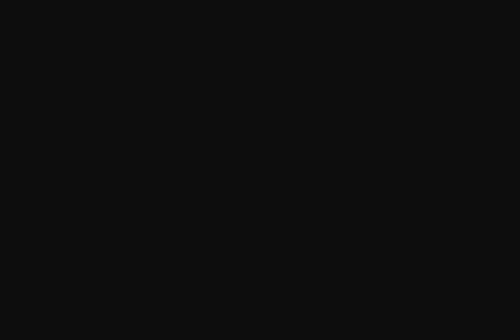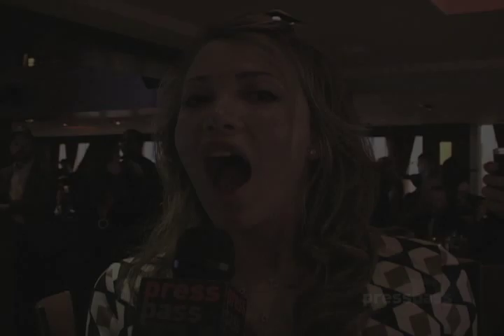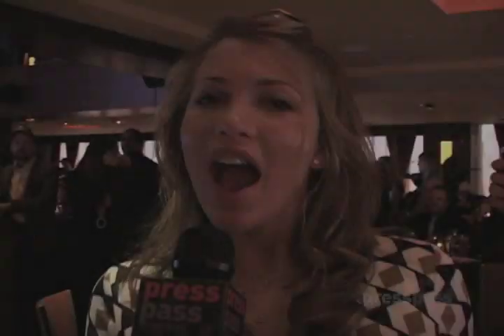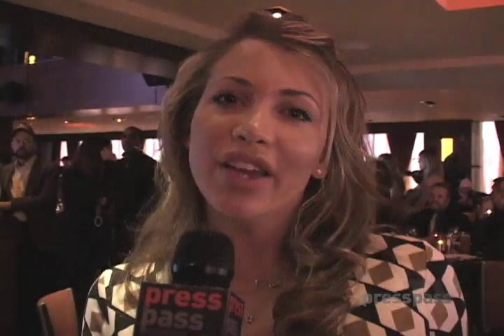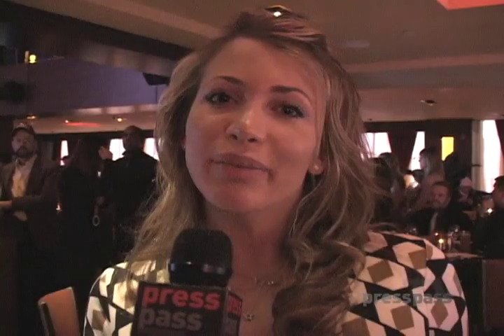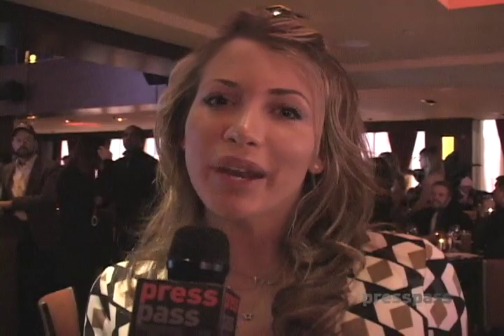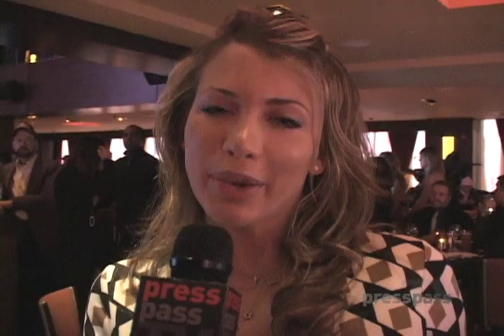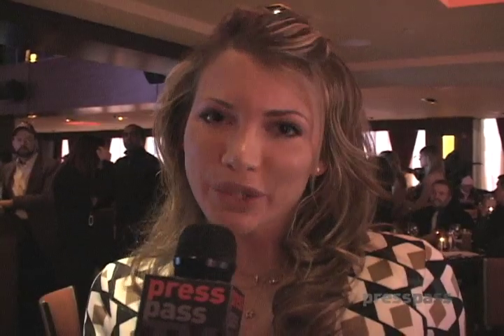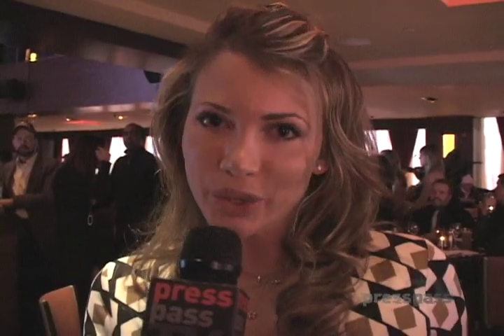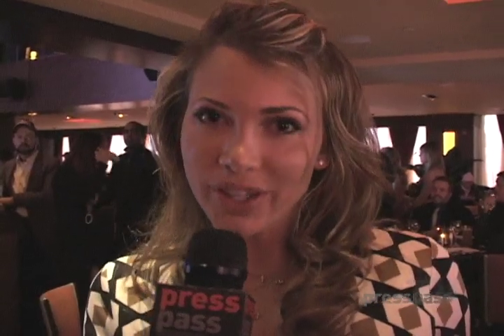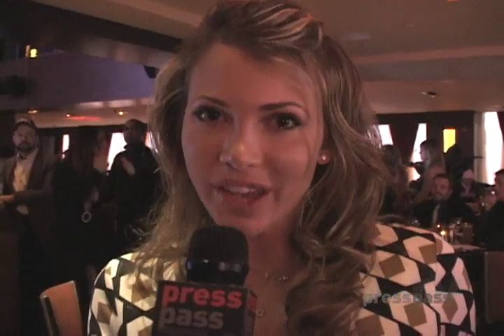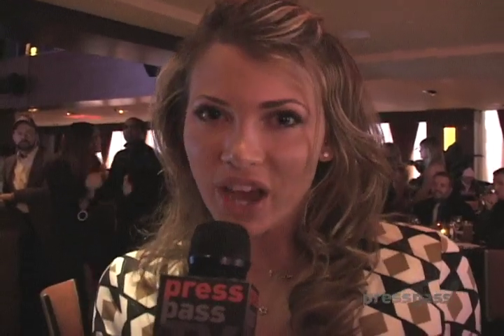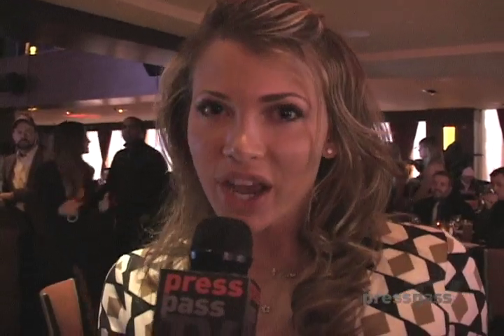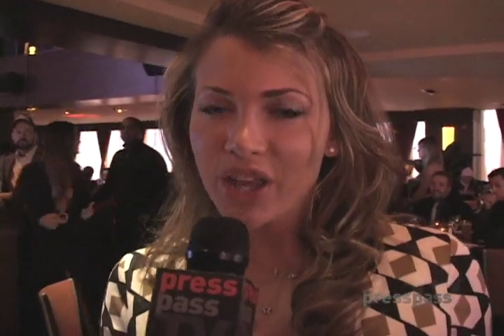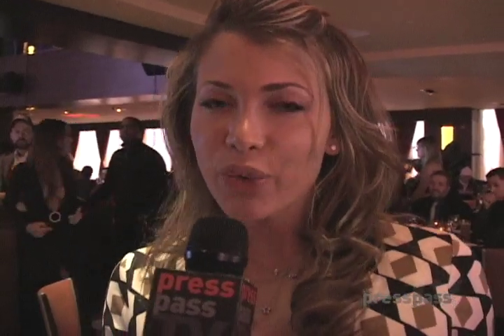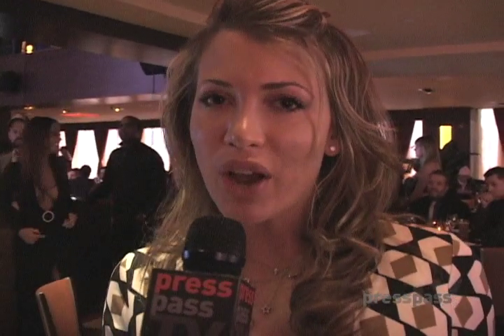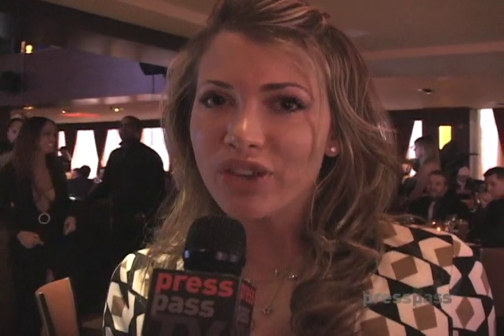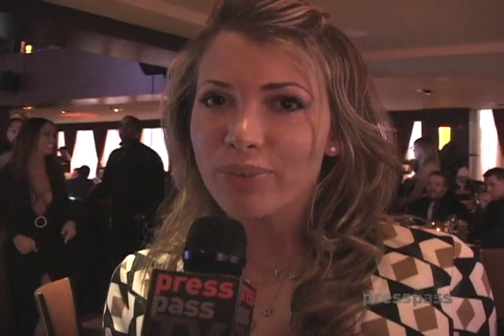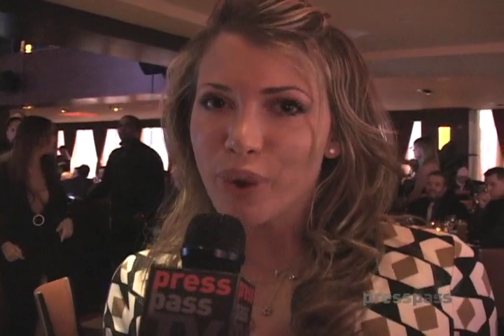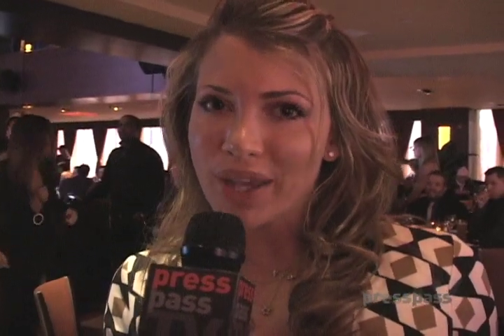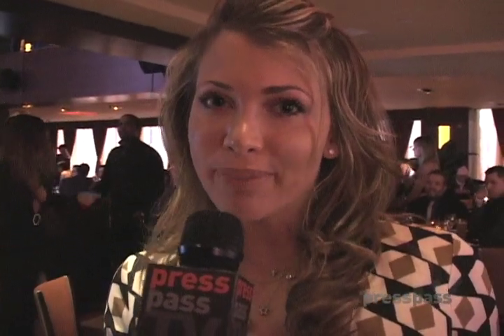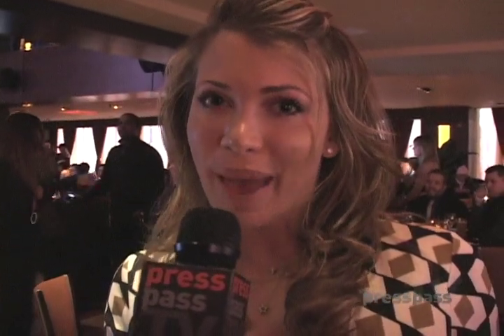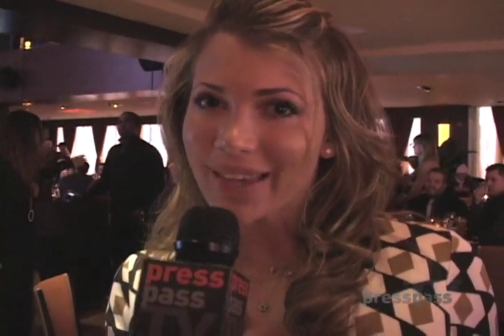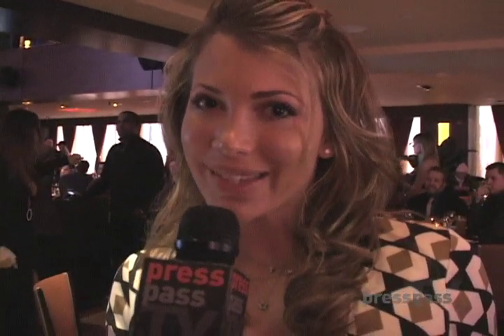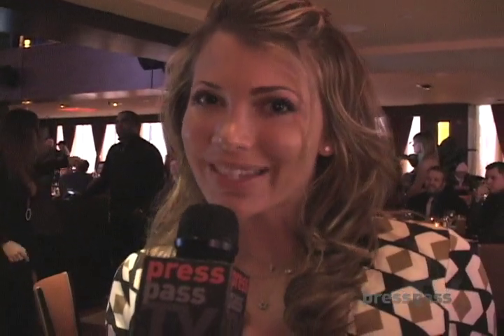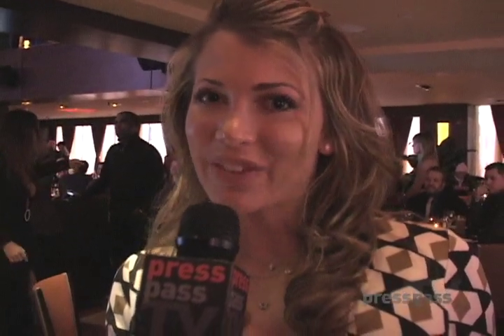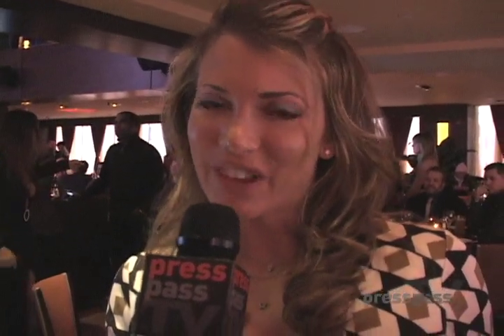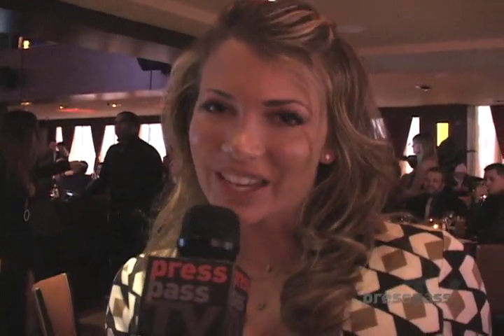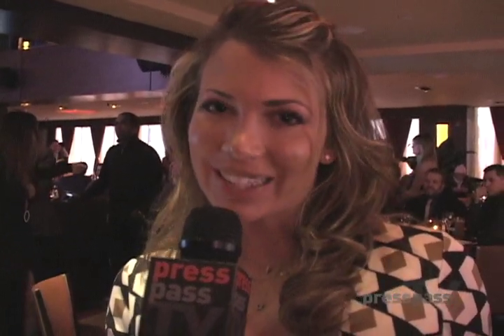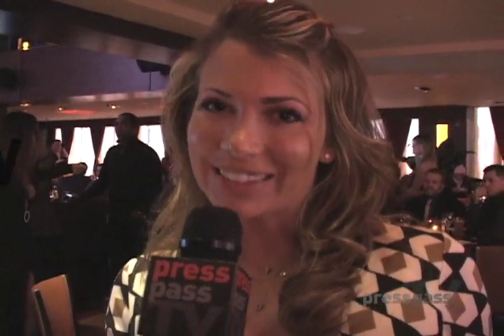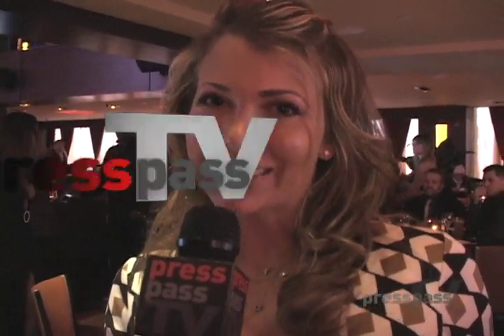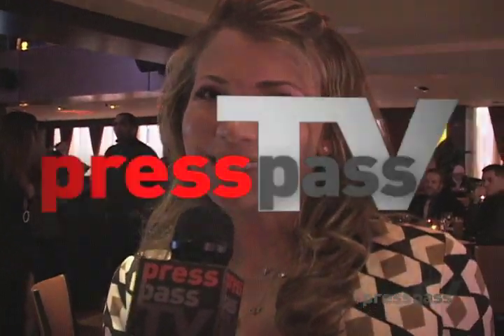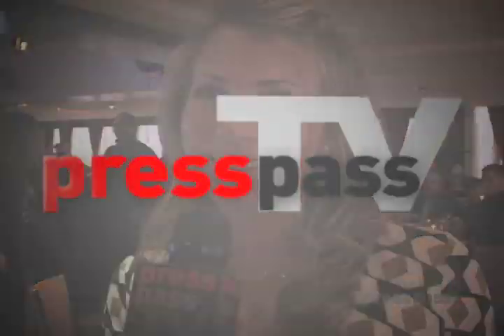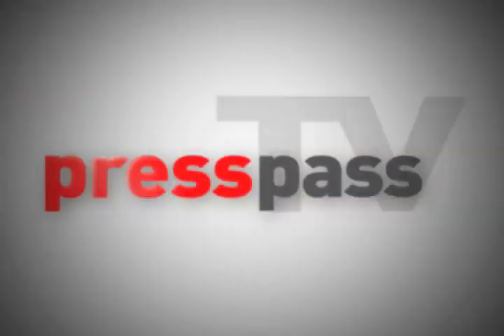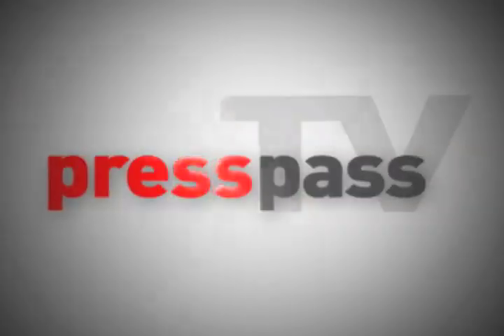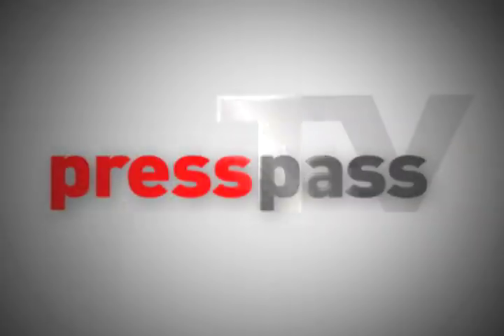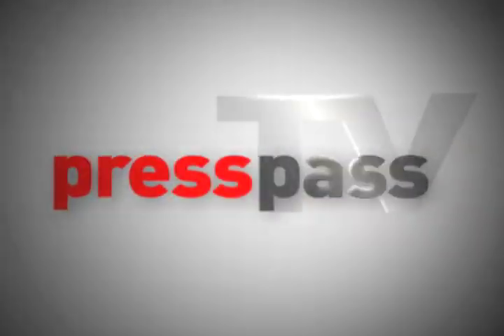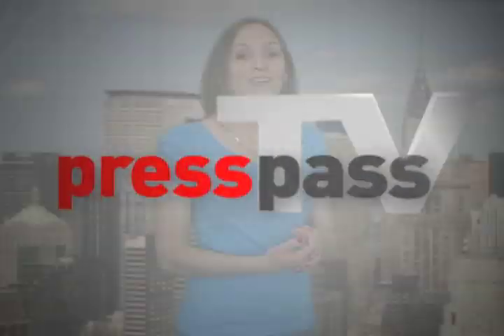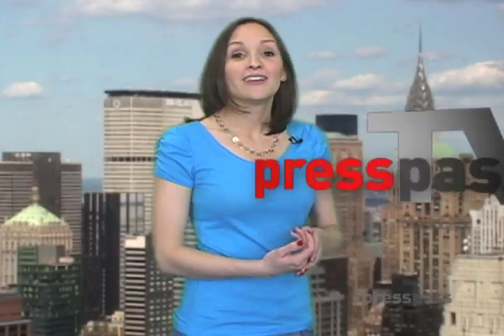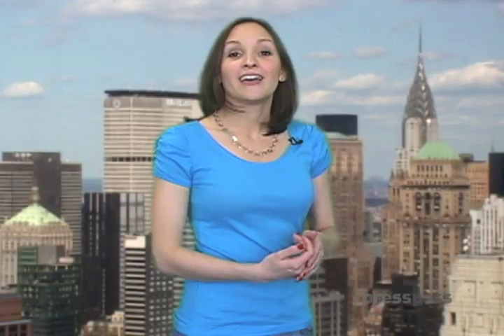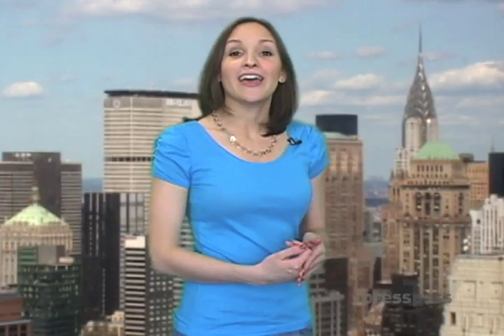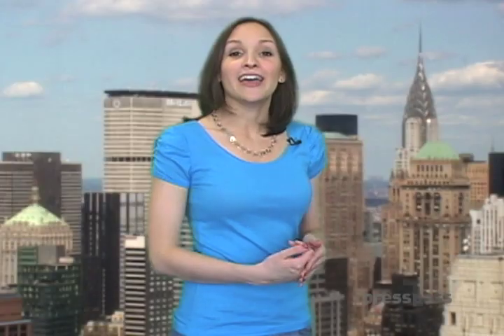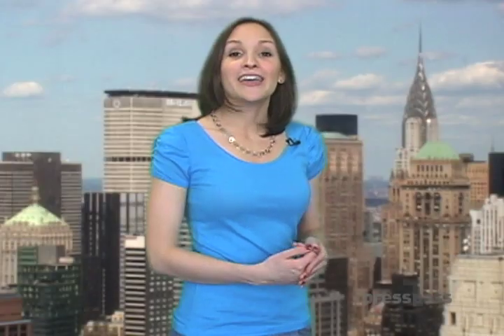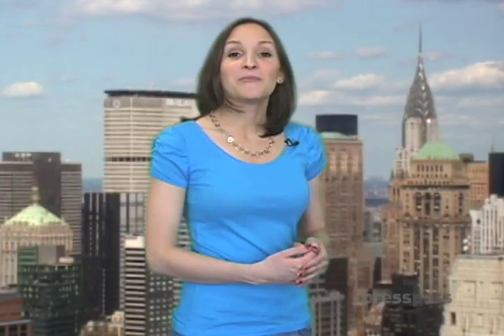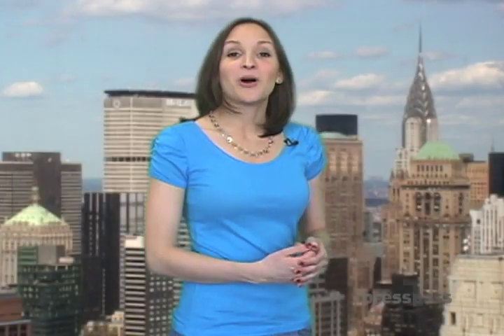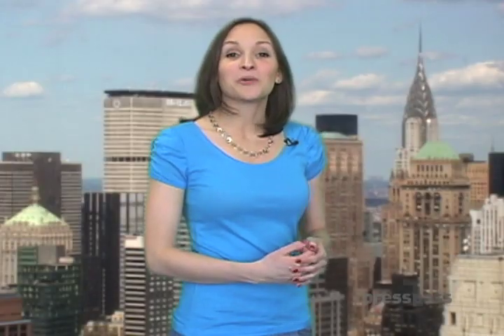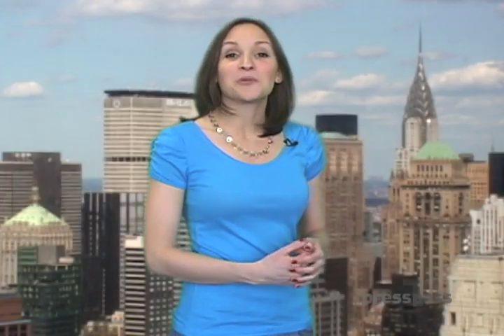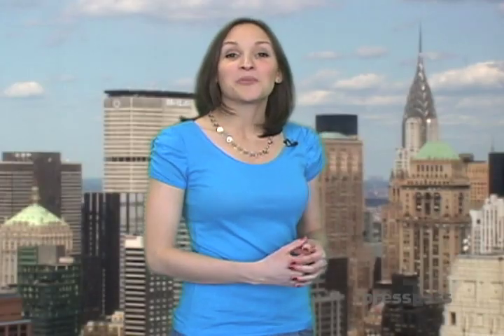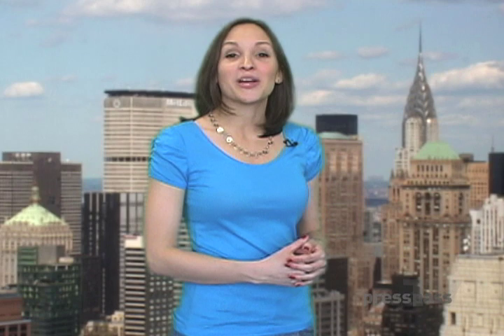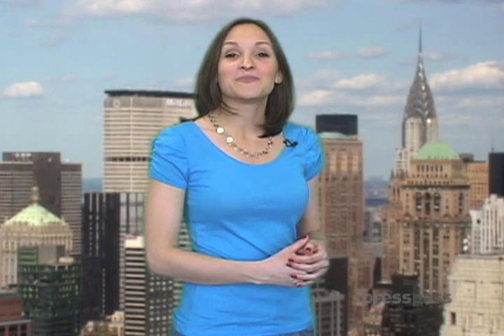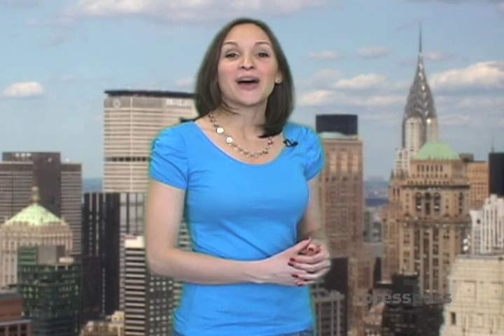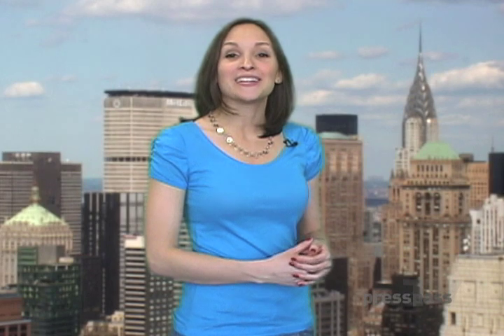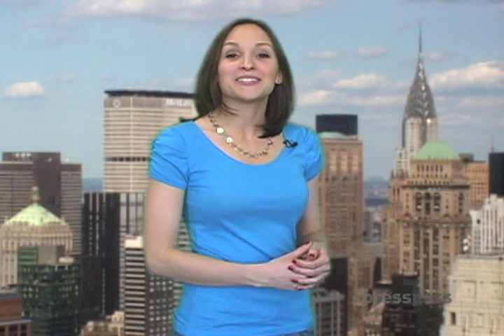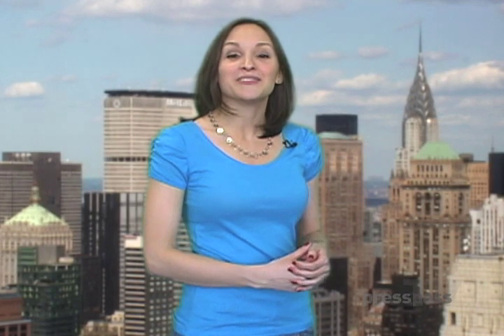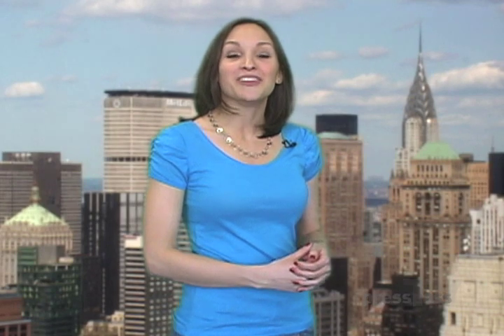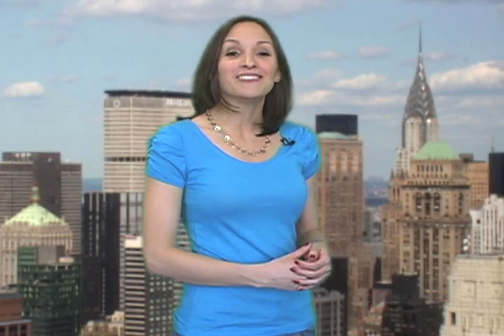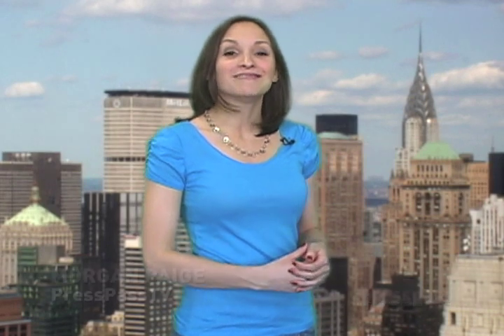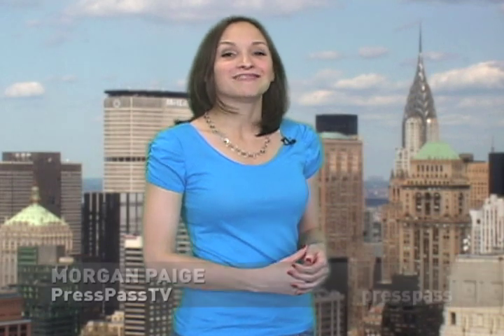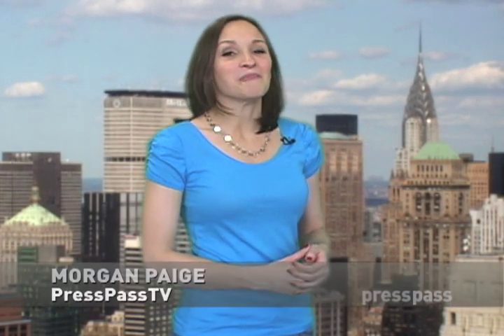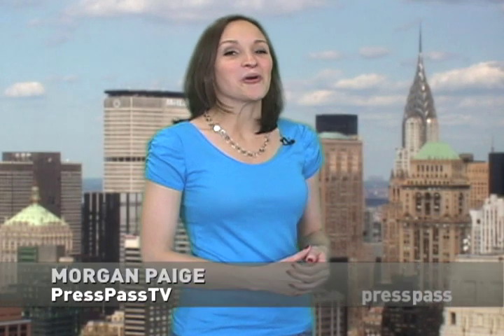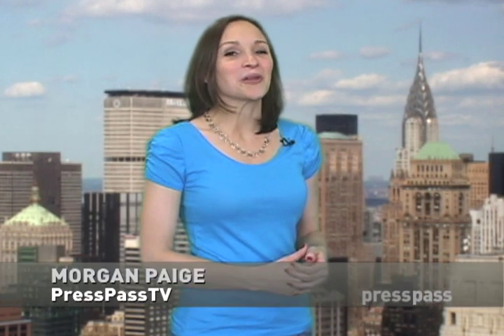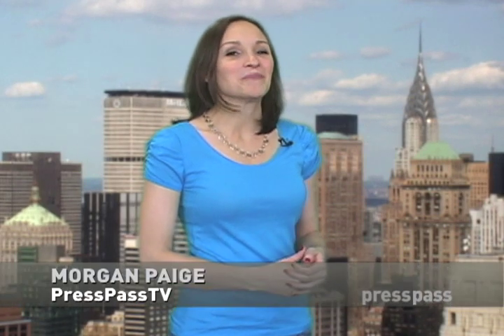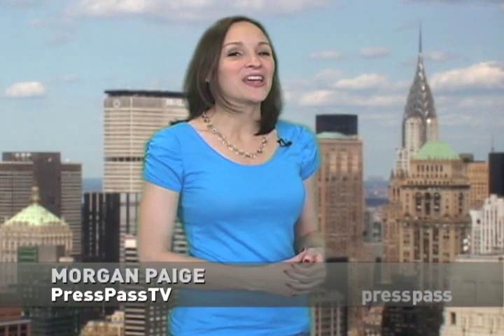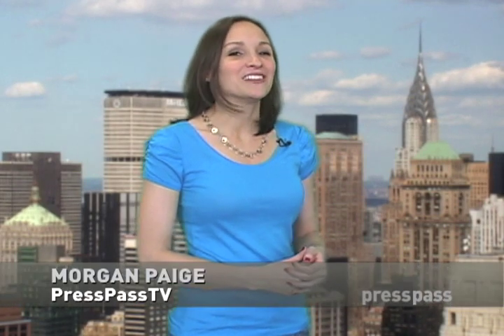Hi, my name is Laura Zahna and you're watching Press Pass TV. Hey, welcome to Press Pass TV. I'm Morgan Page.